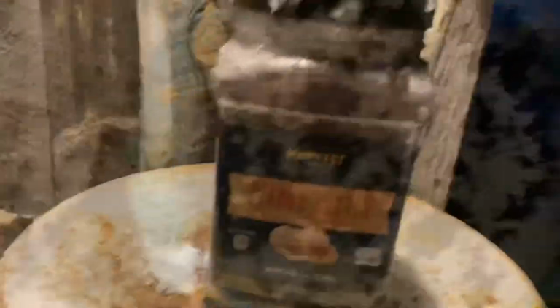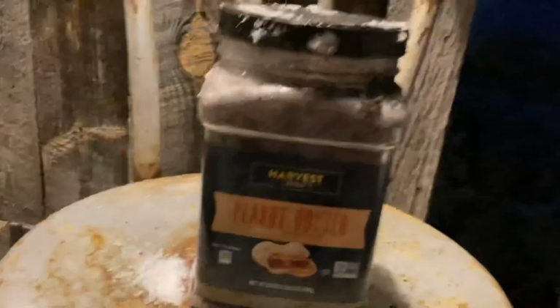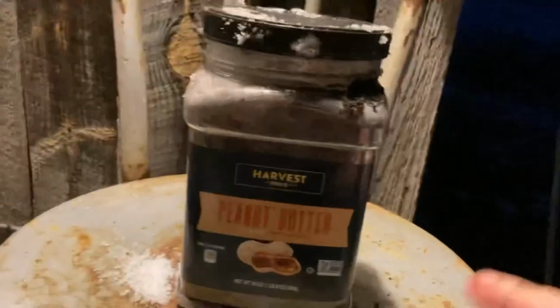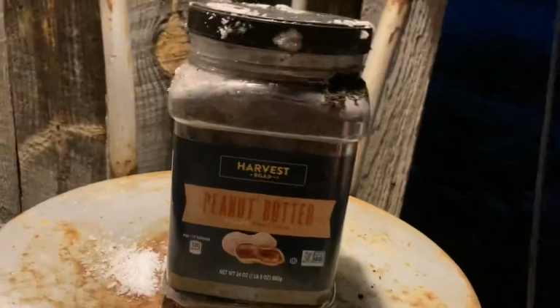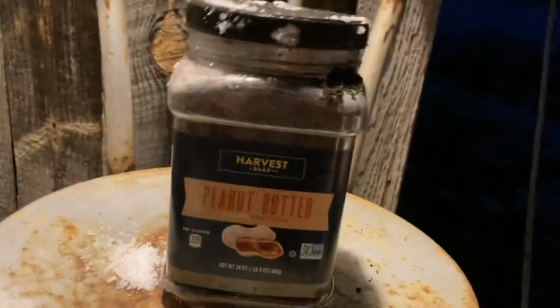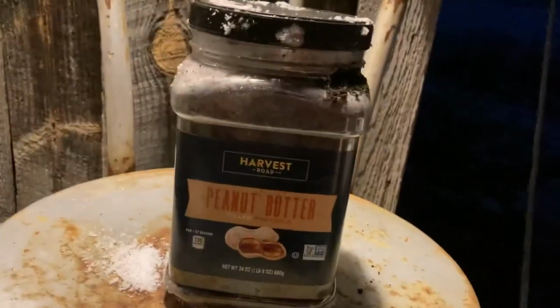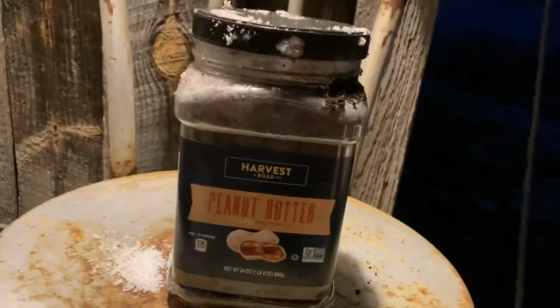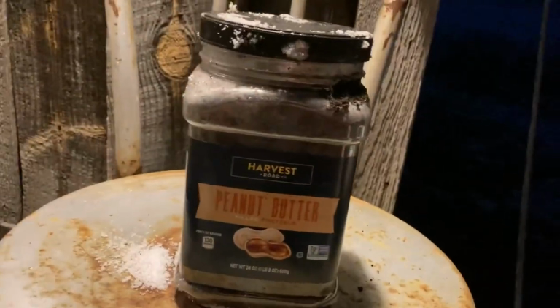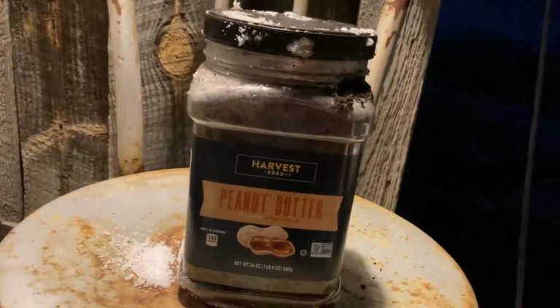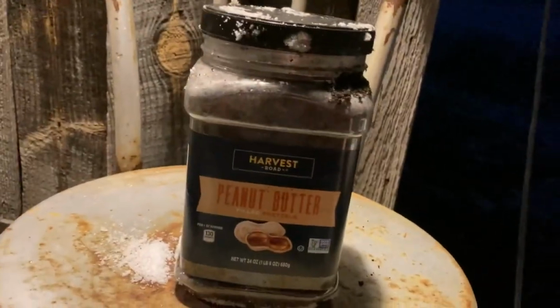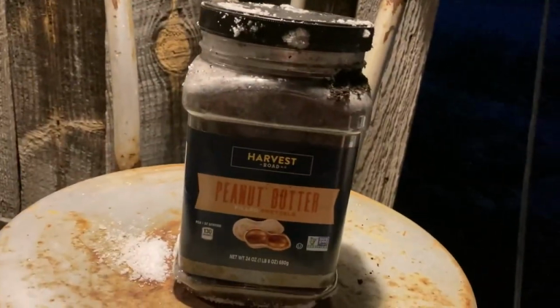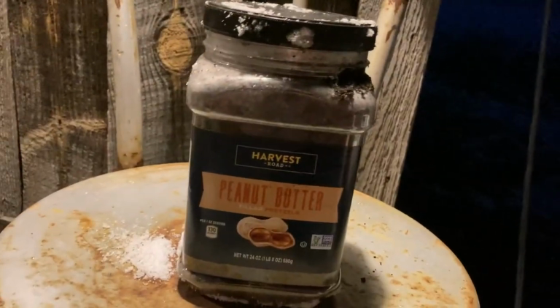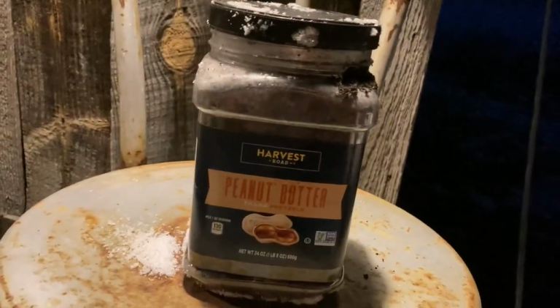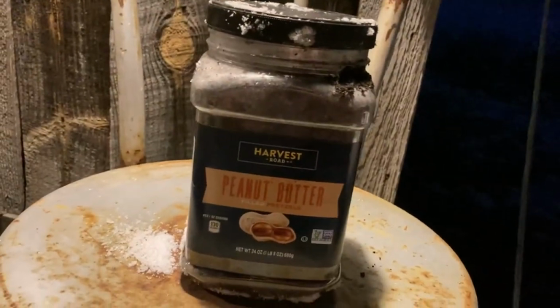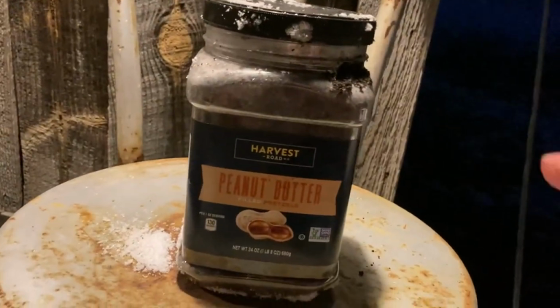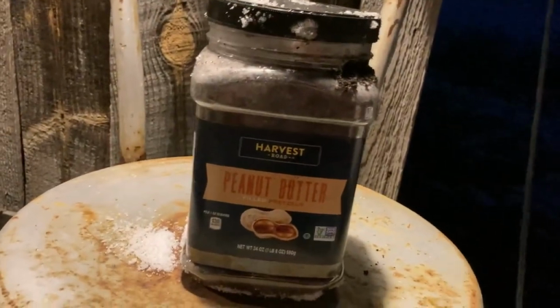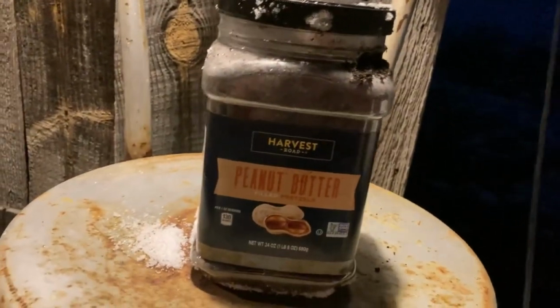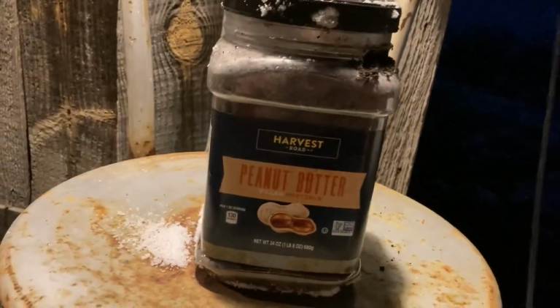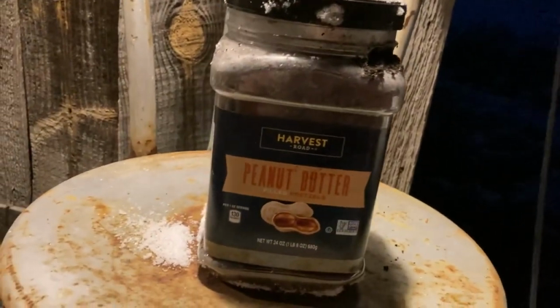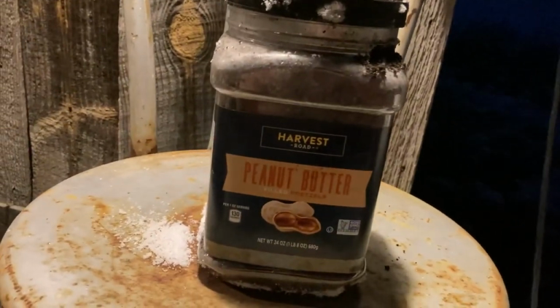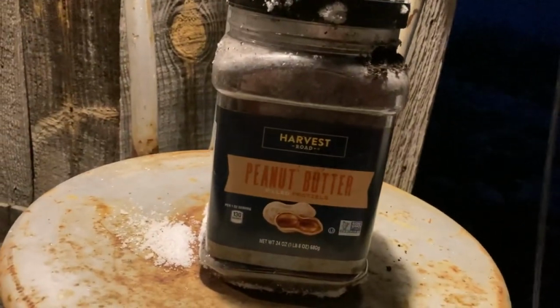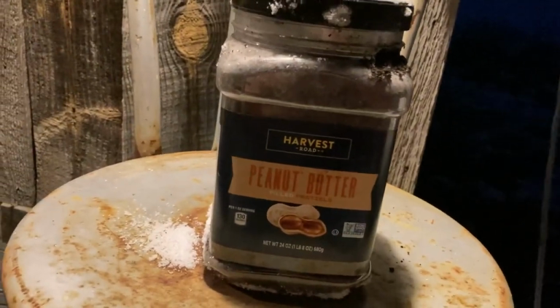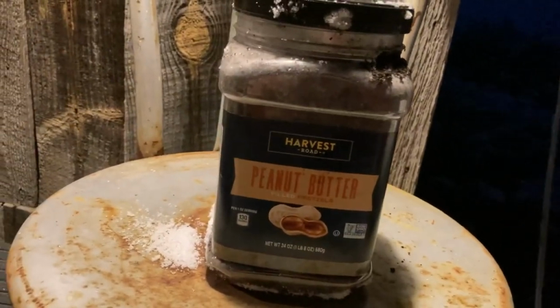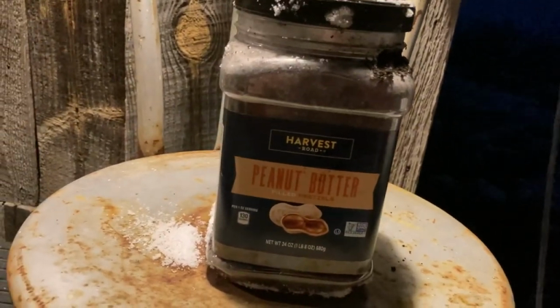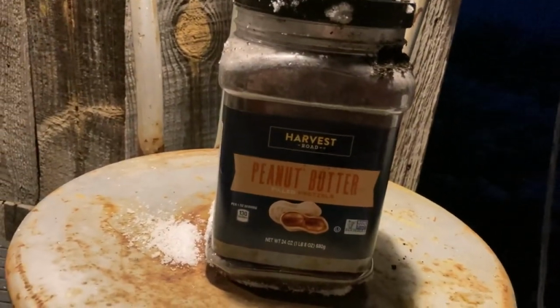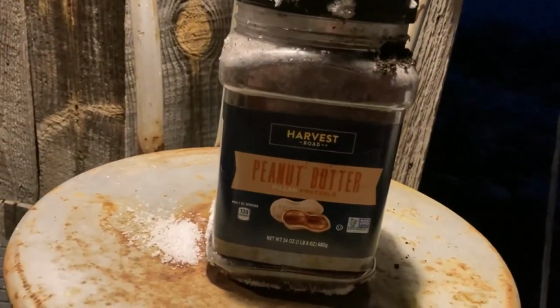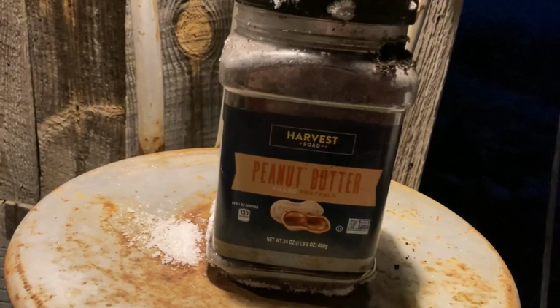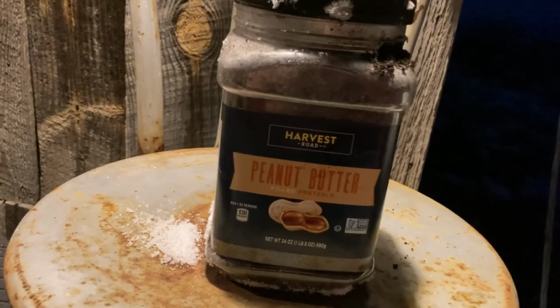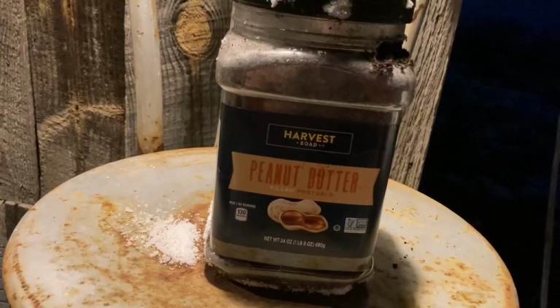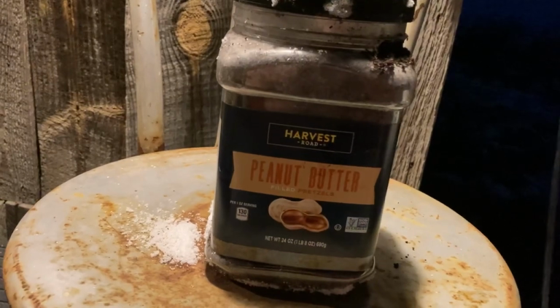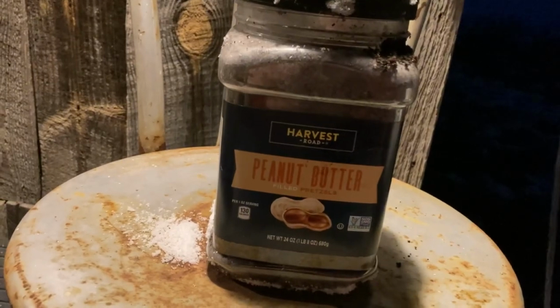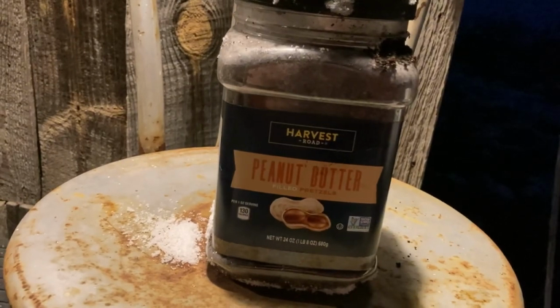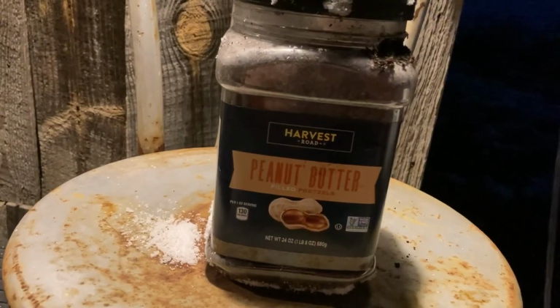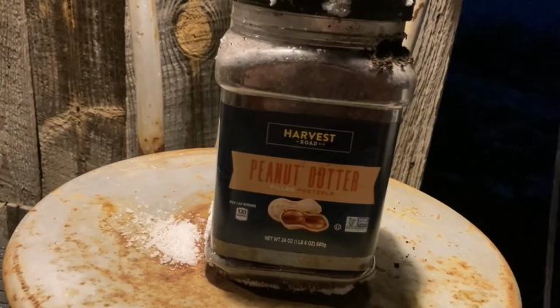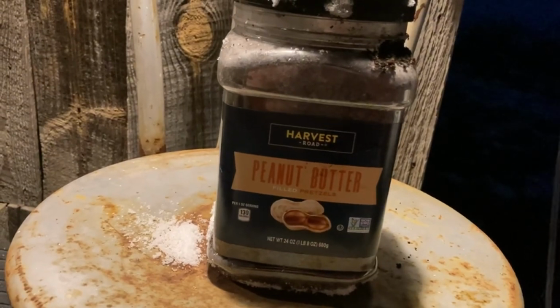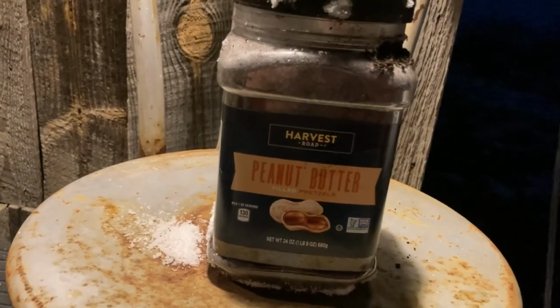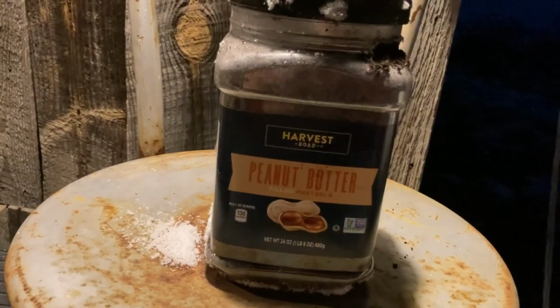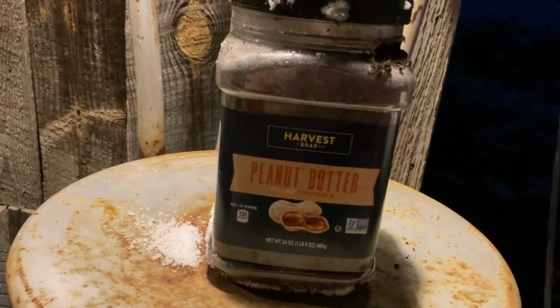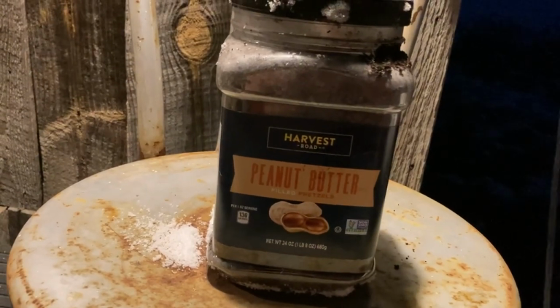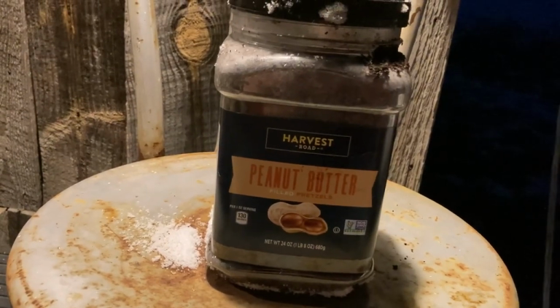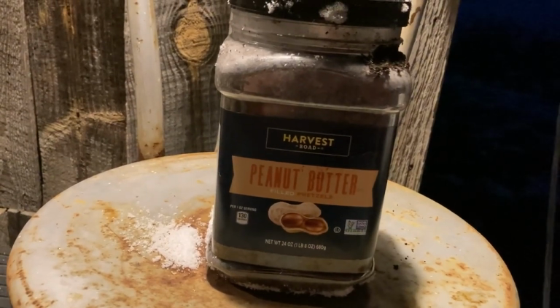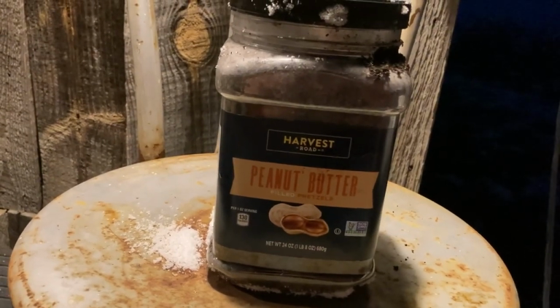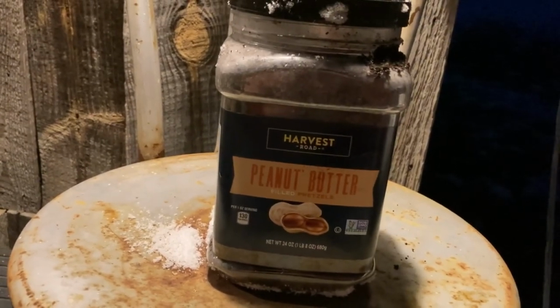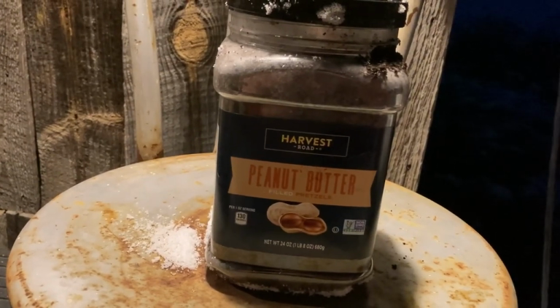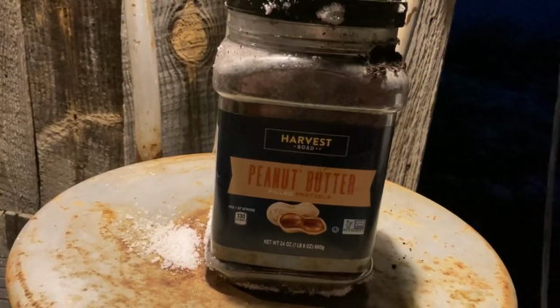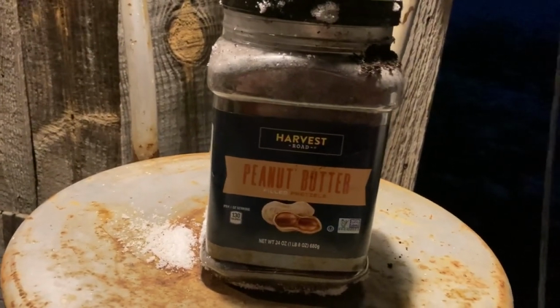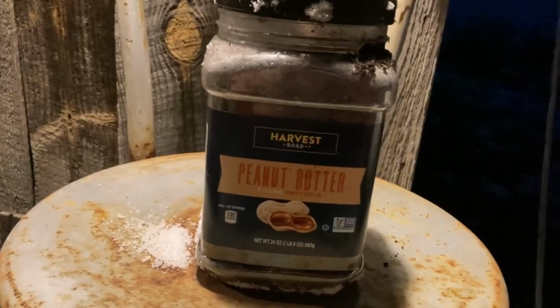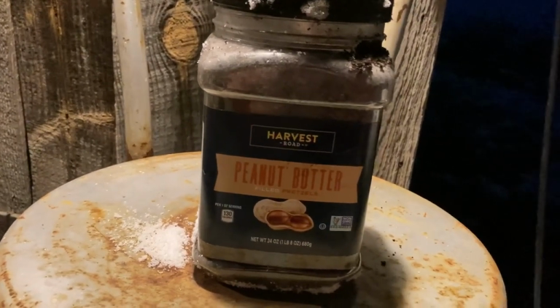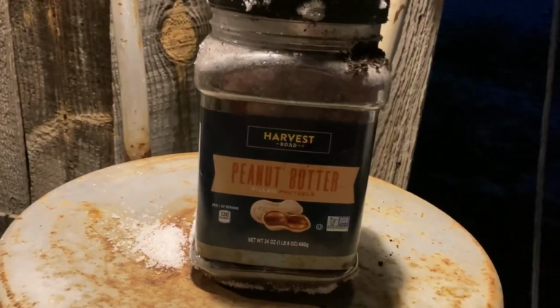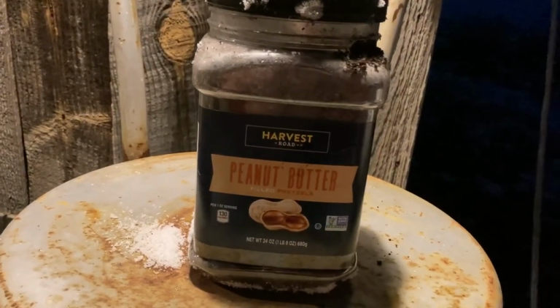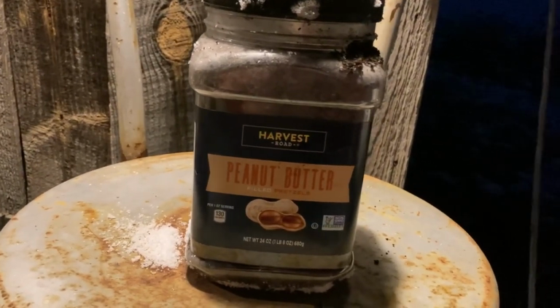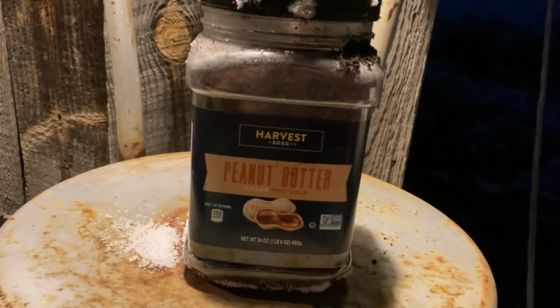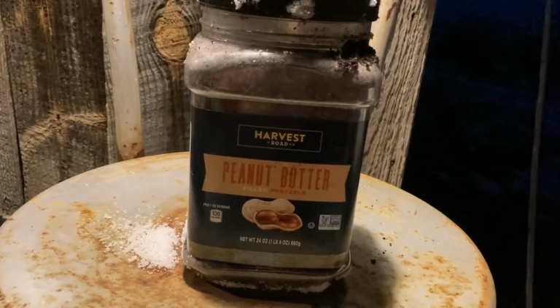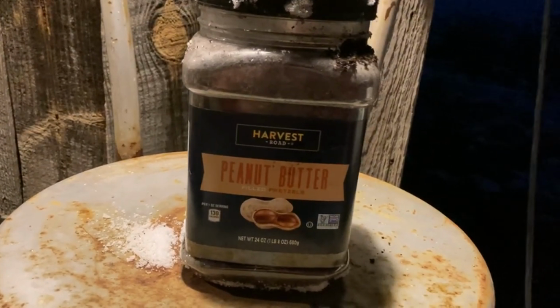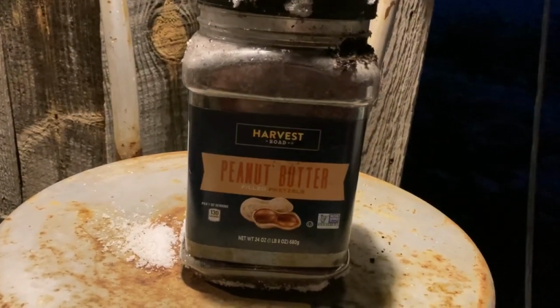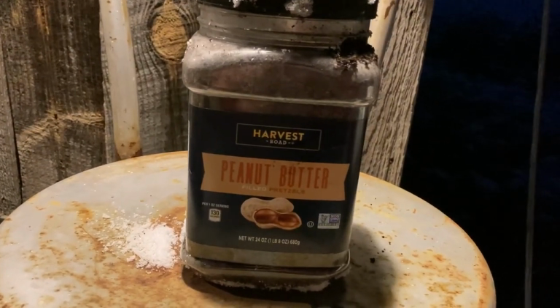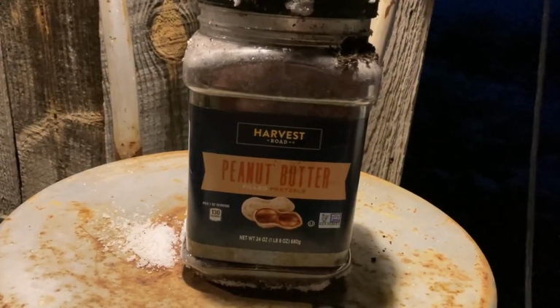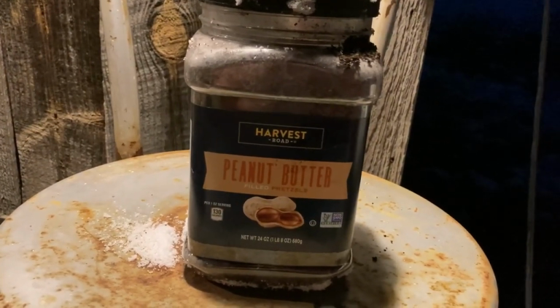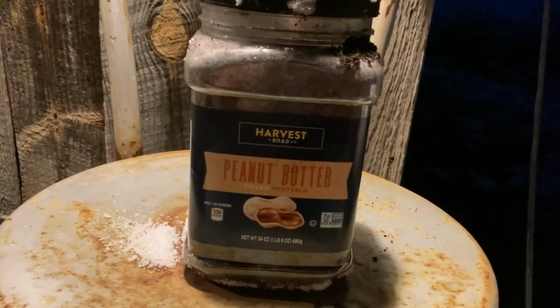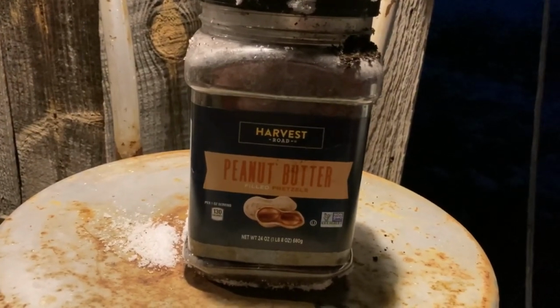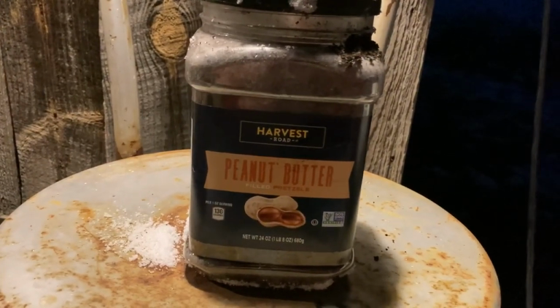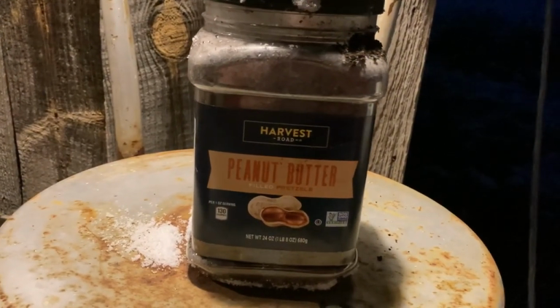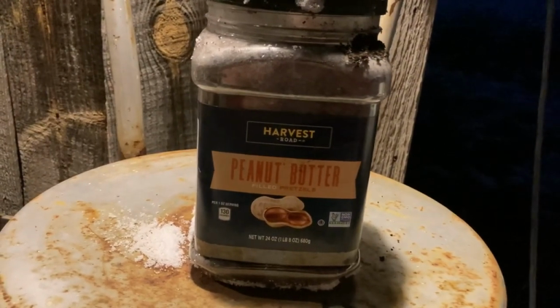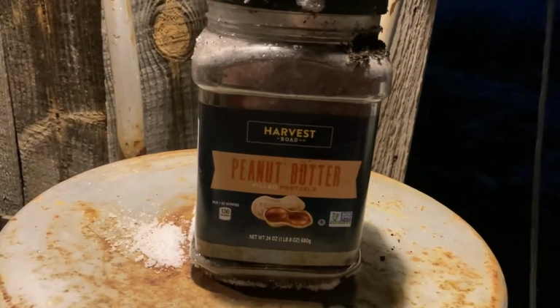Now I will go ahead and stick this in the fridge and wait till about February, and these nuts should be ready to plant.